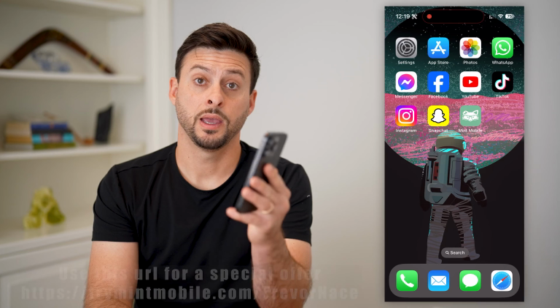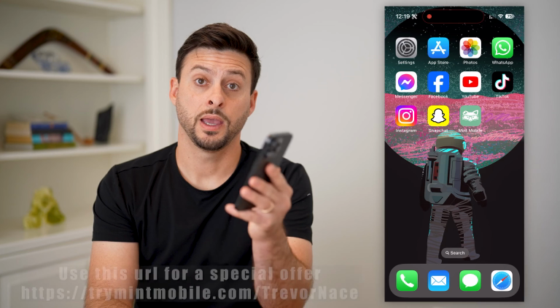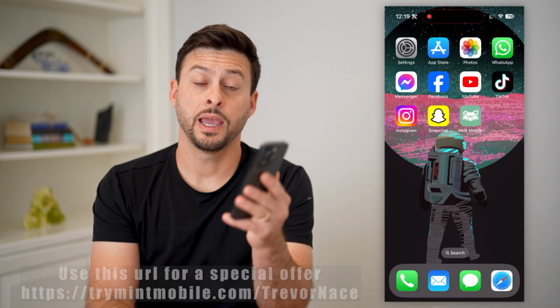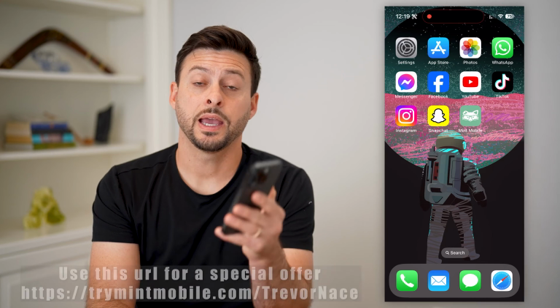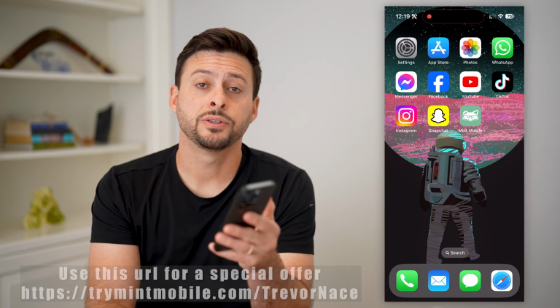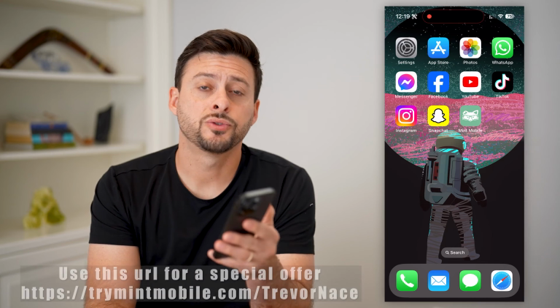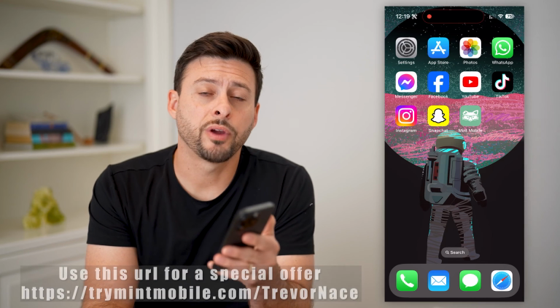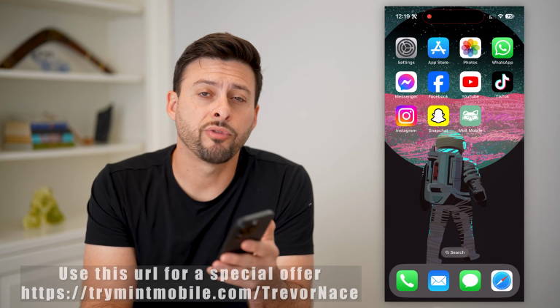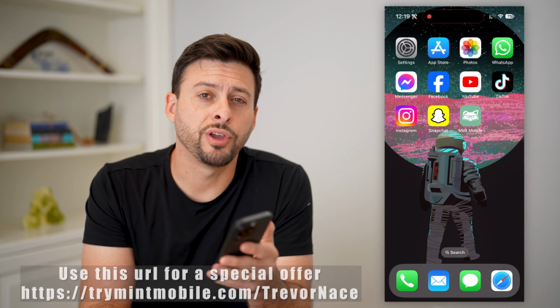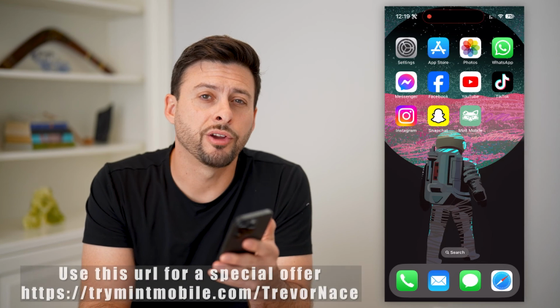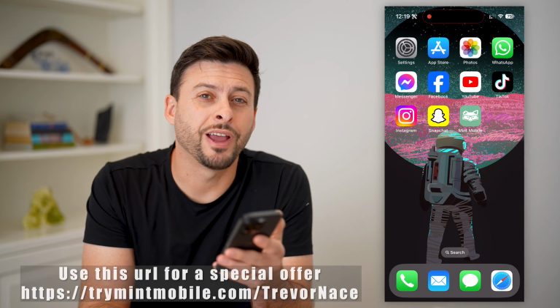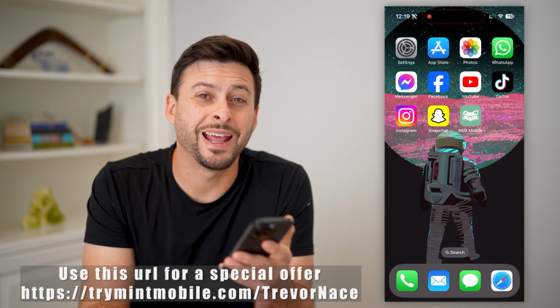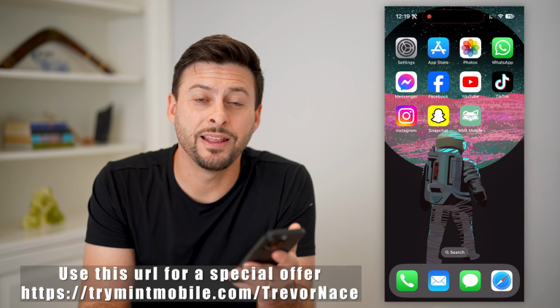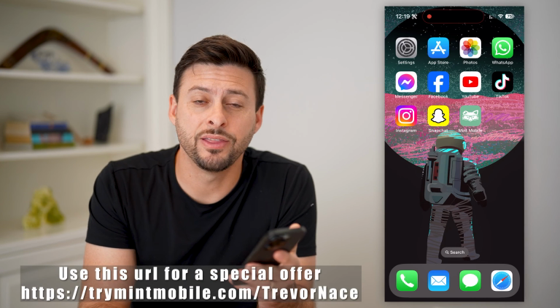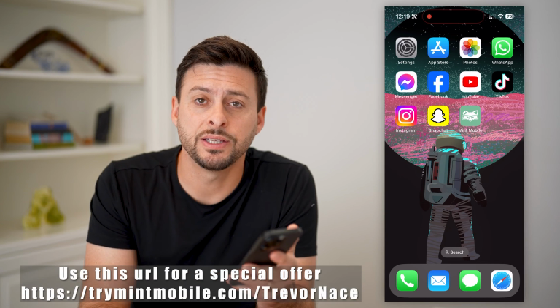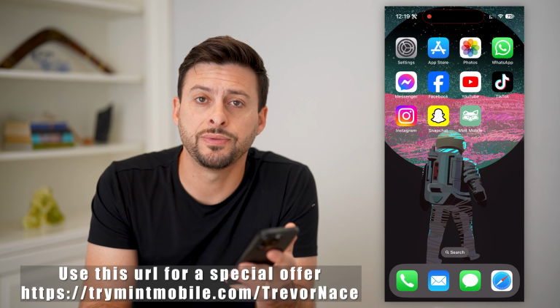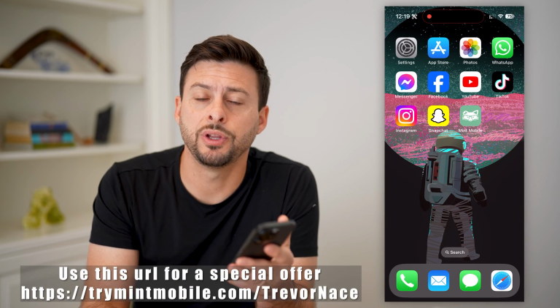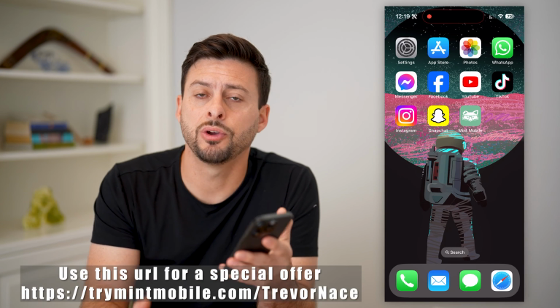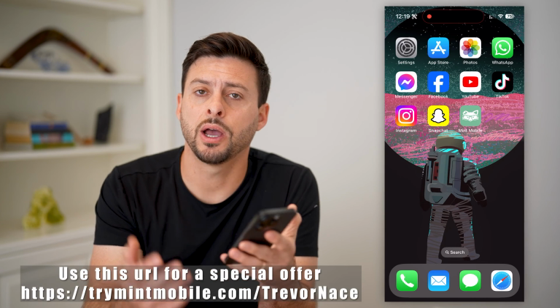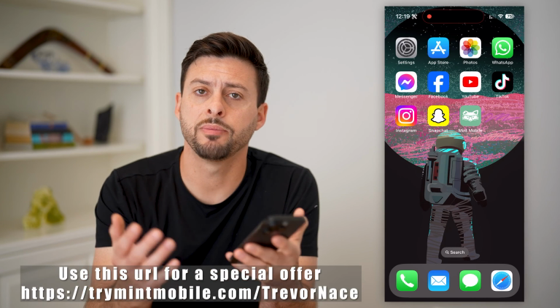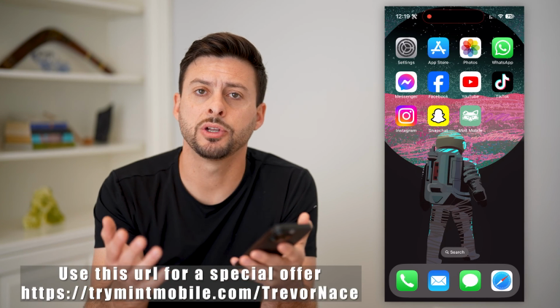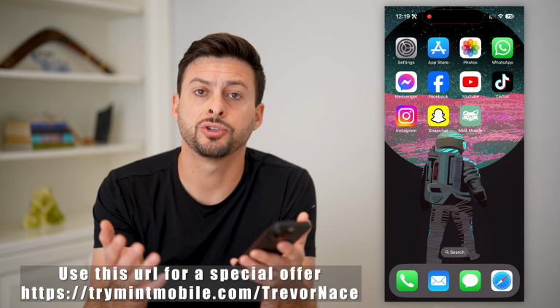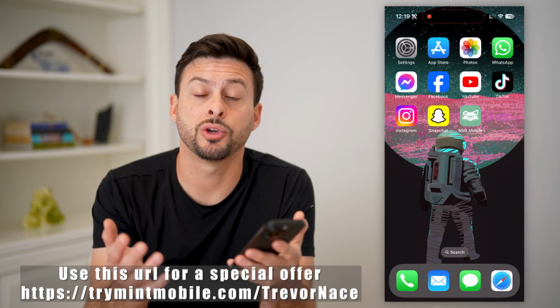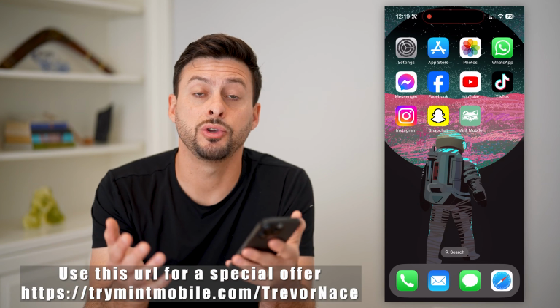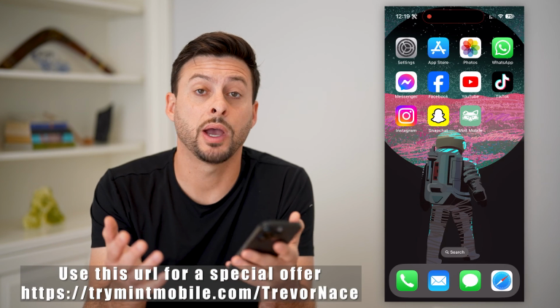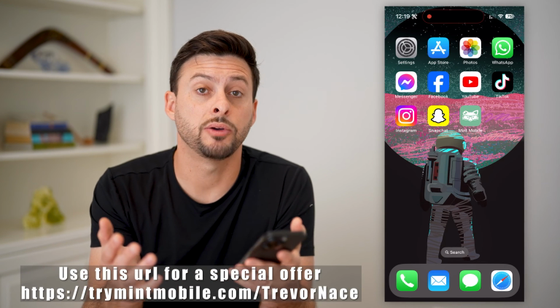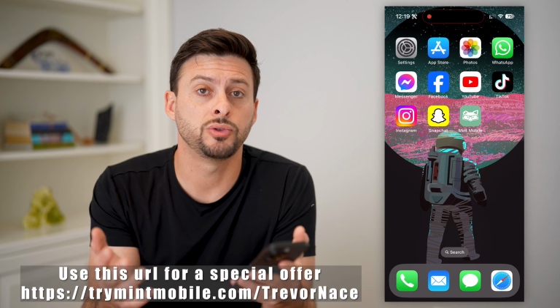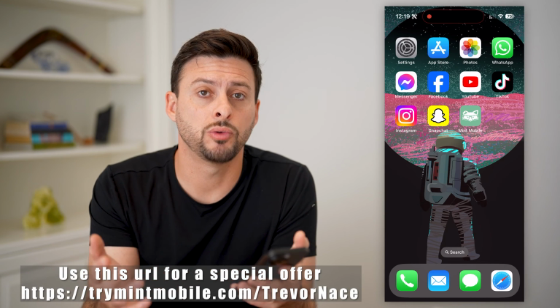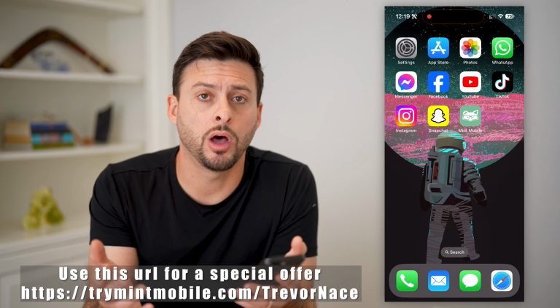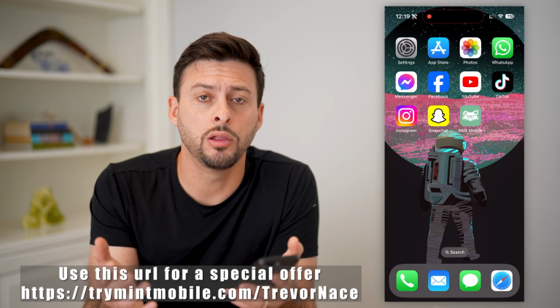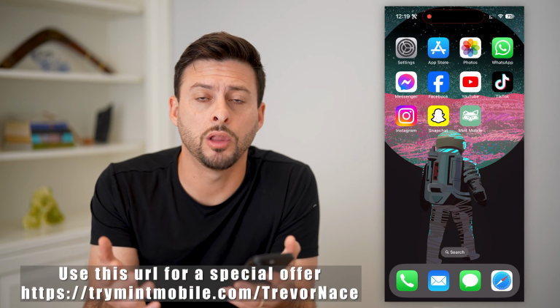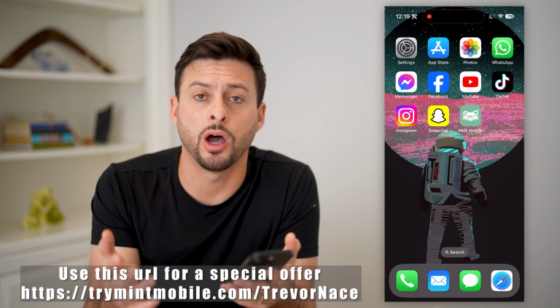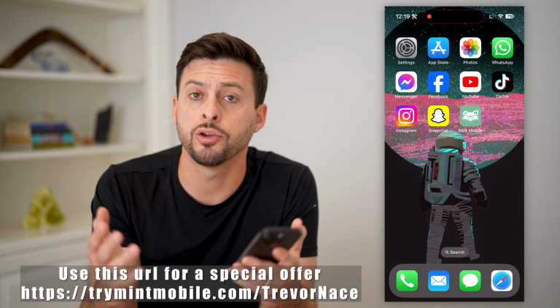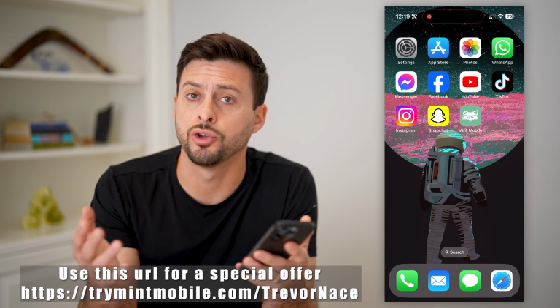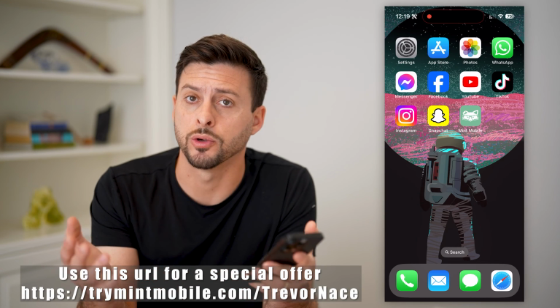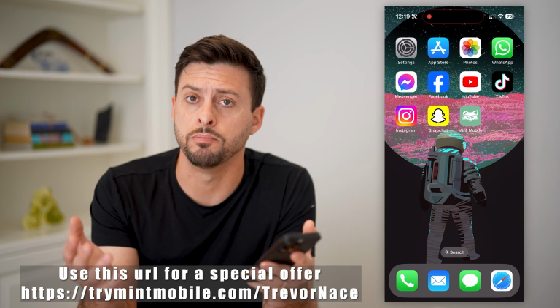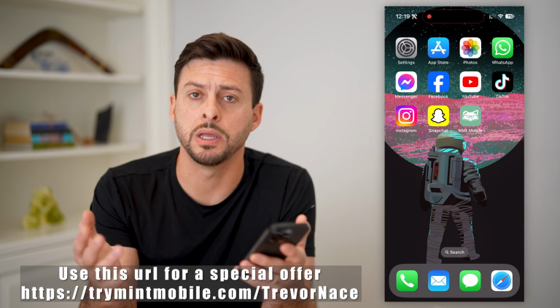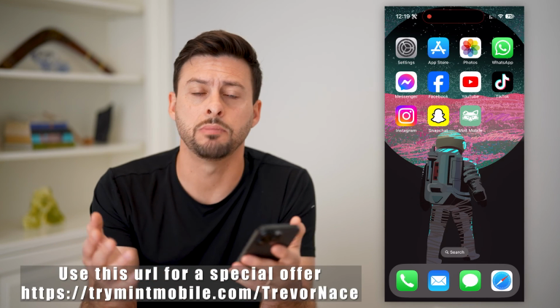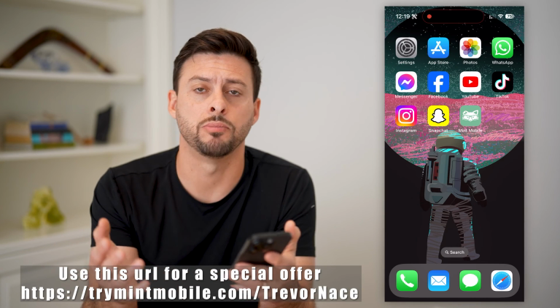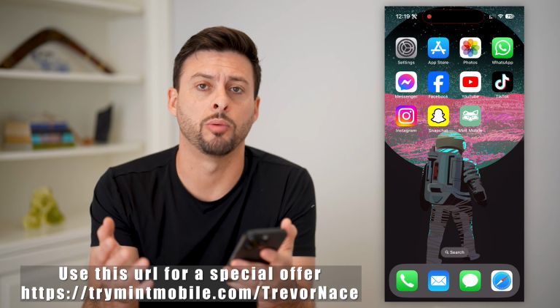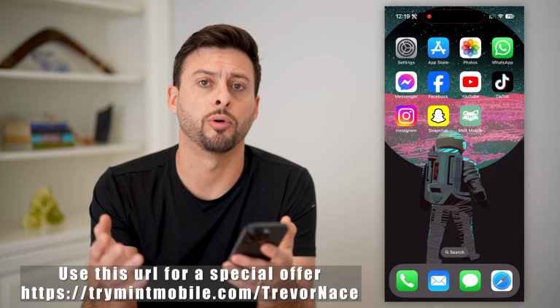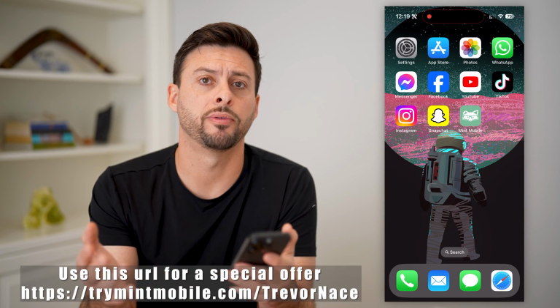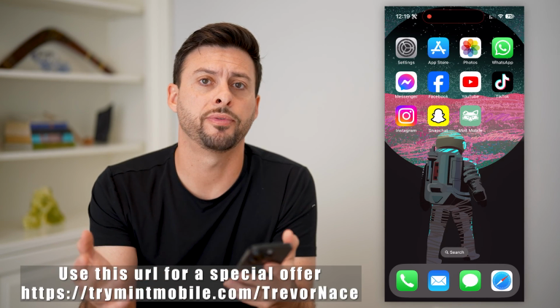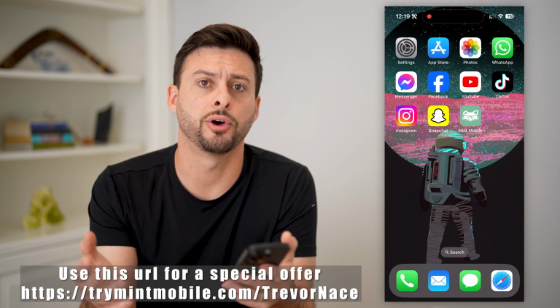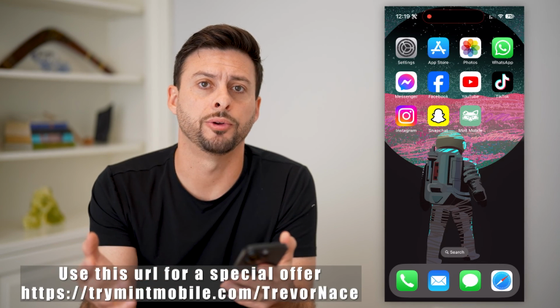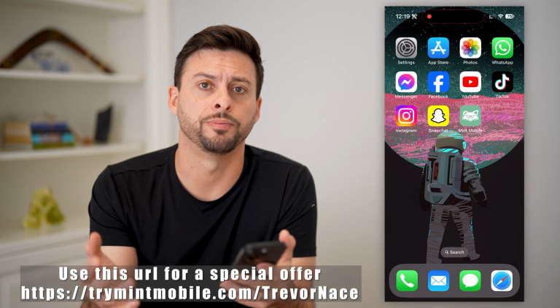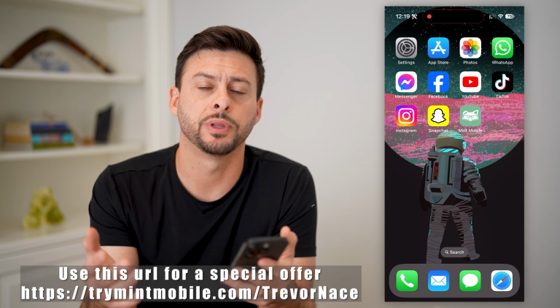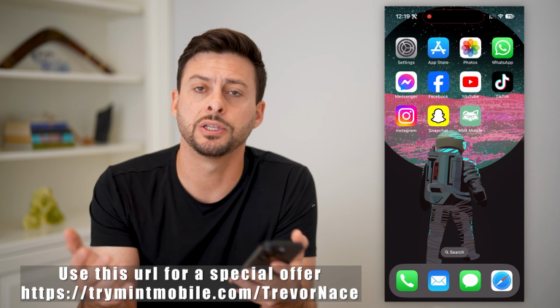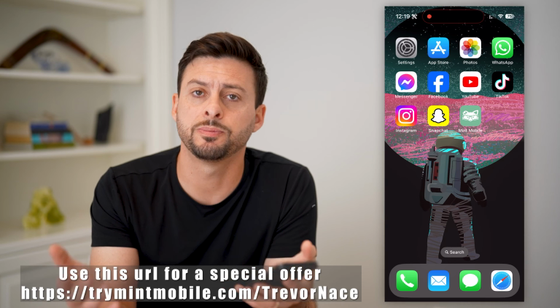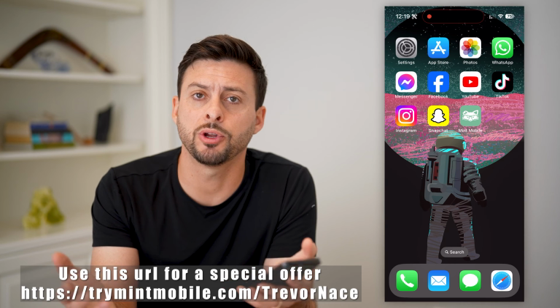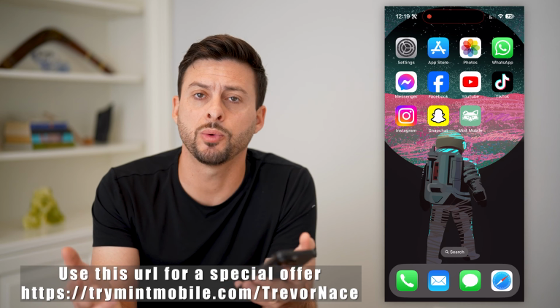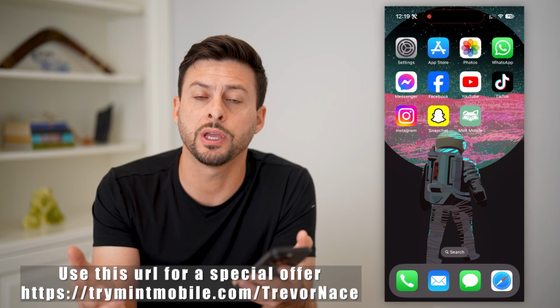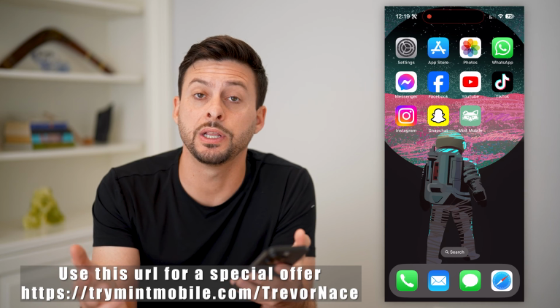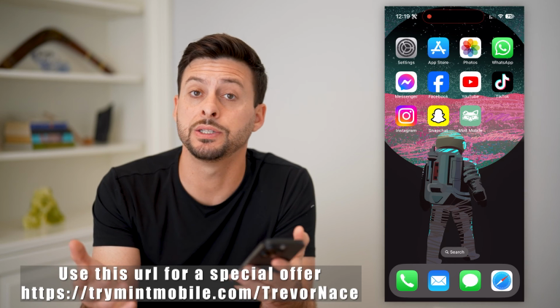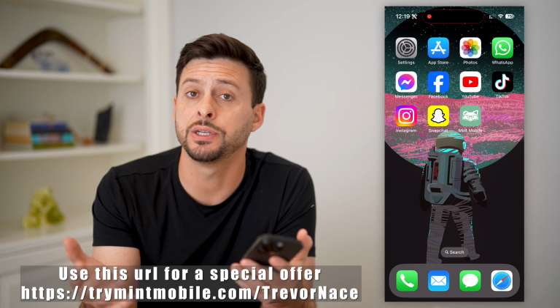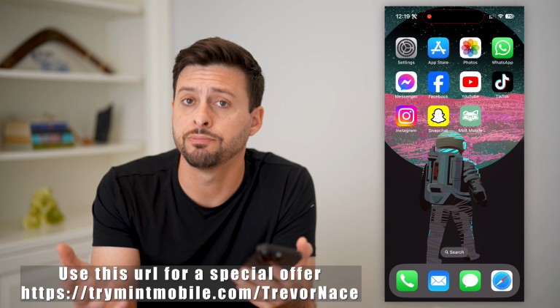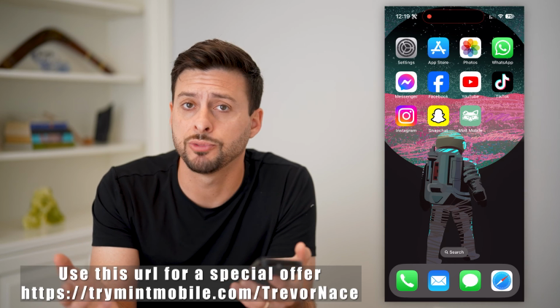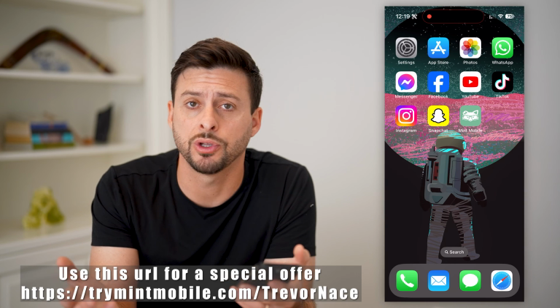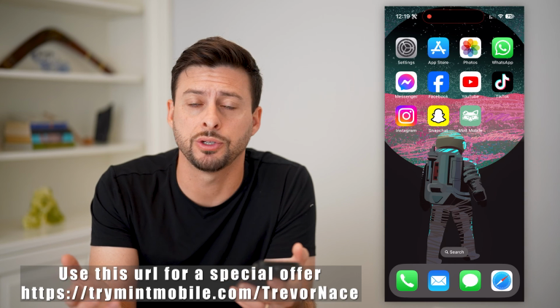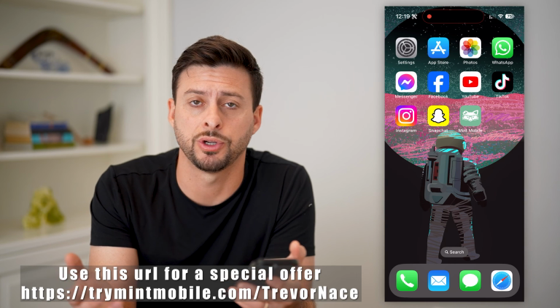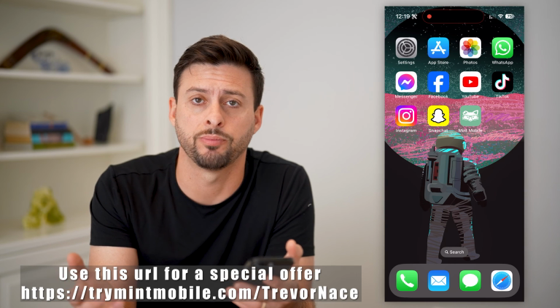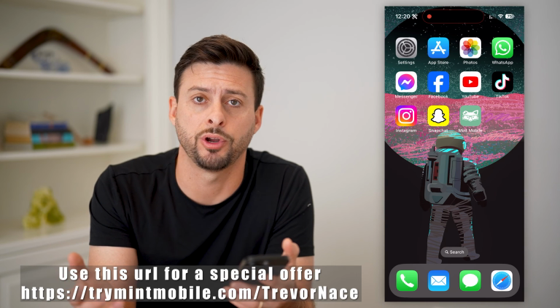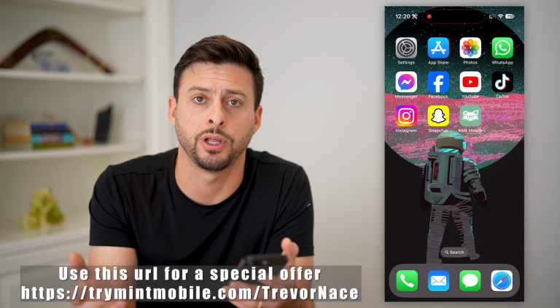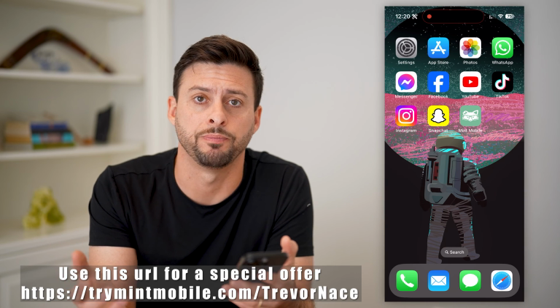Hey guys, Trevor here, and in this video I'm going to show you how to unlock your Mint Mobile phone. It's pretty quick and easy, so let's jump right in.